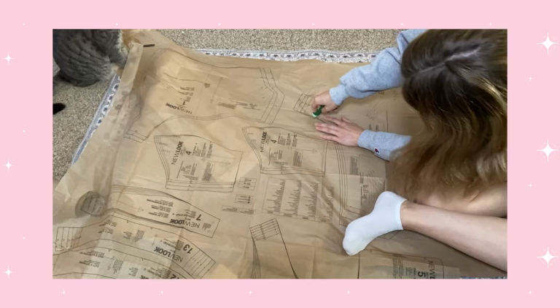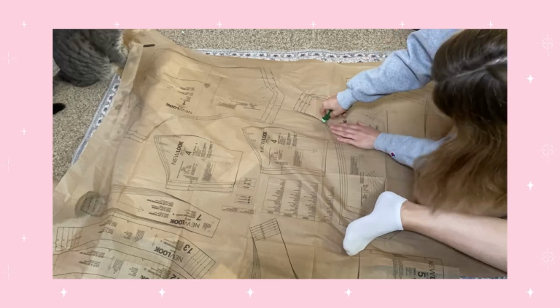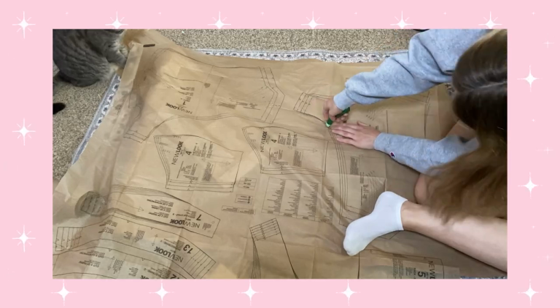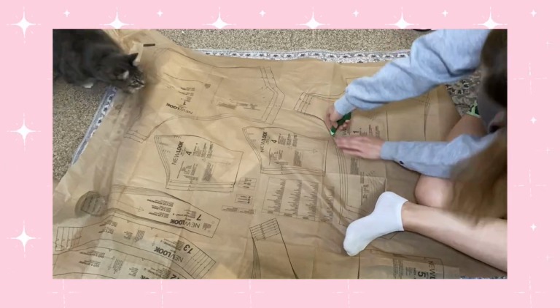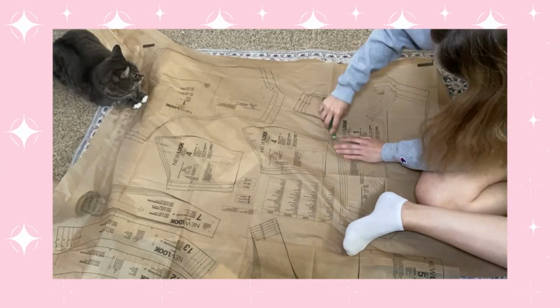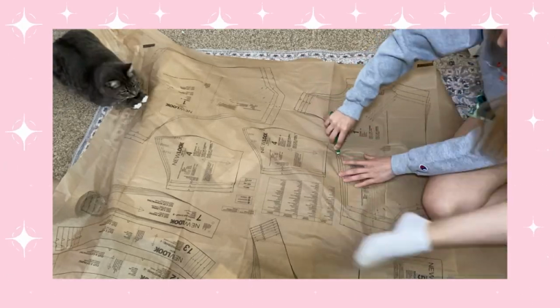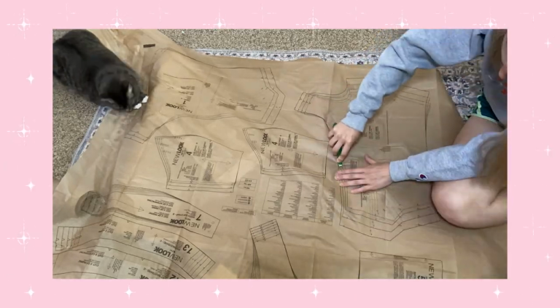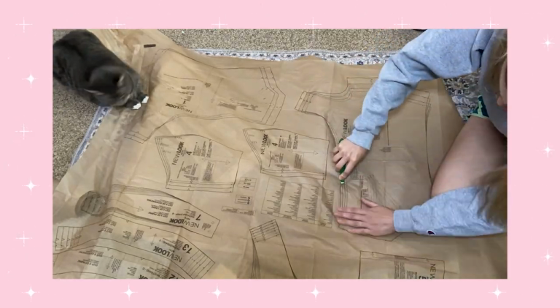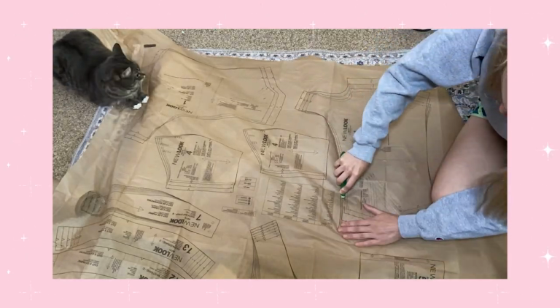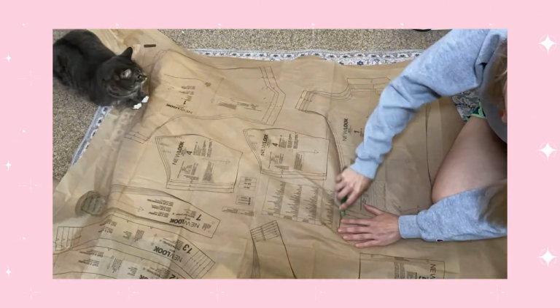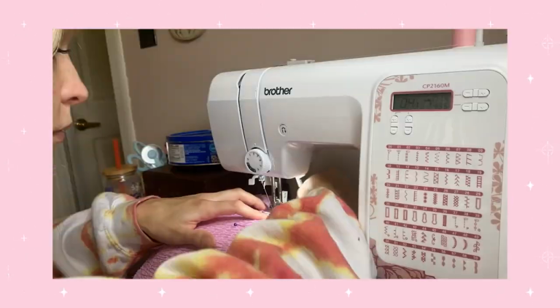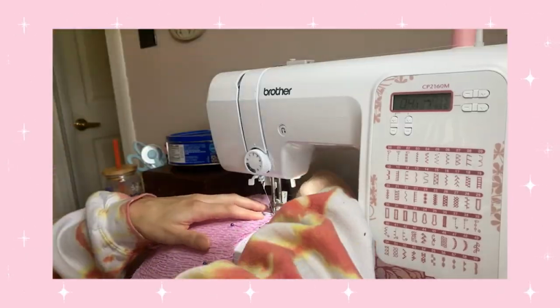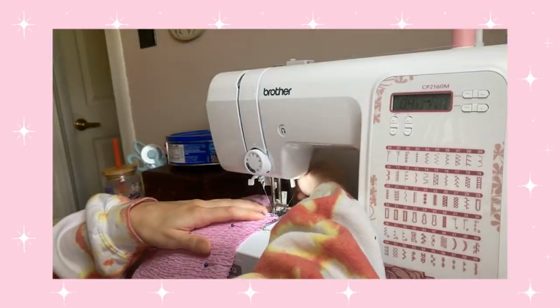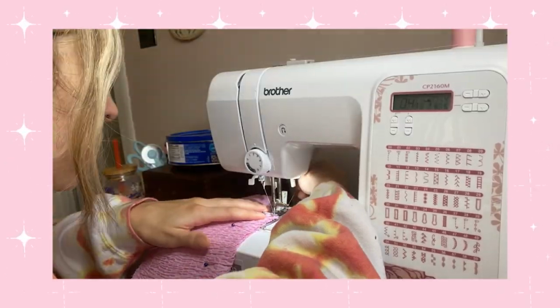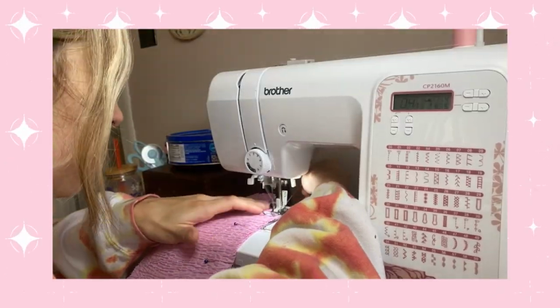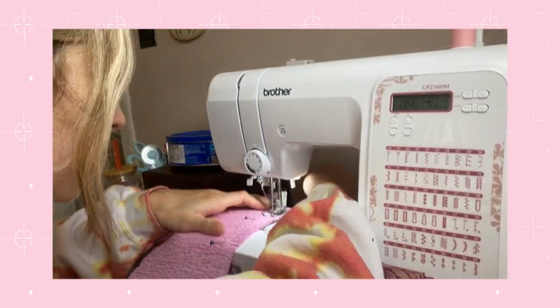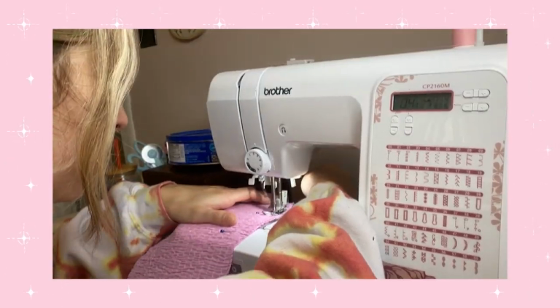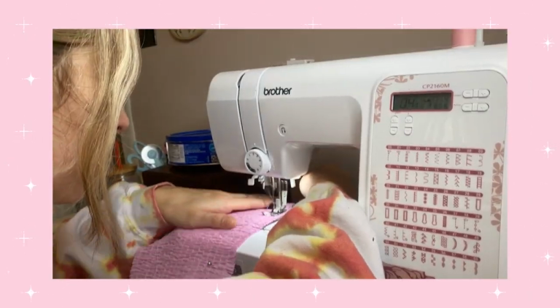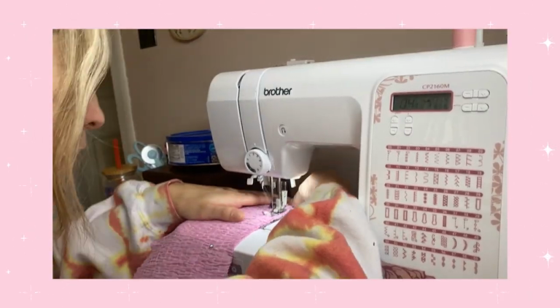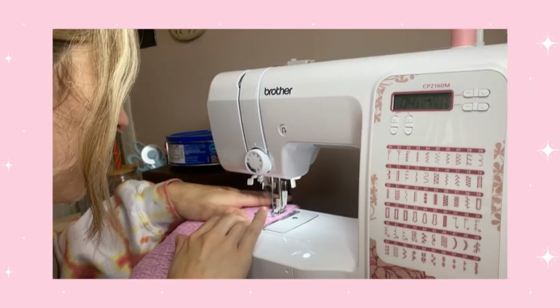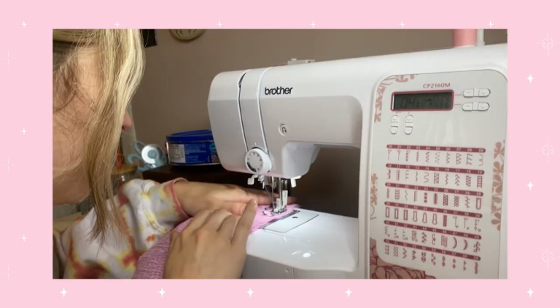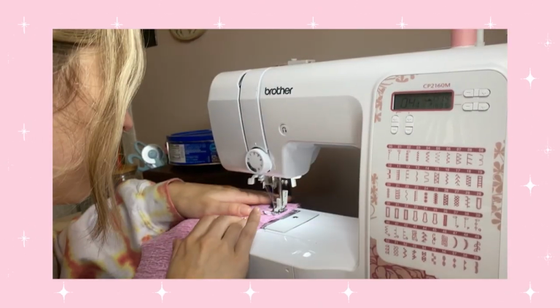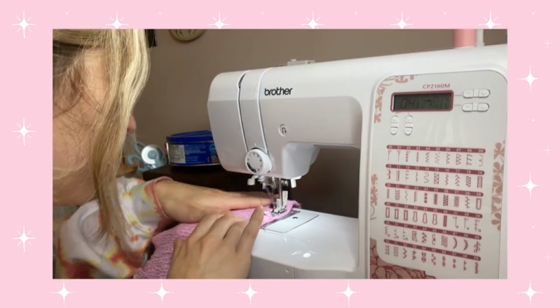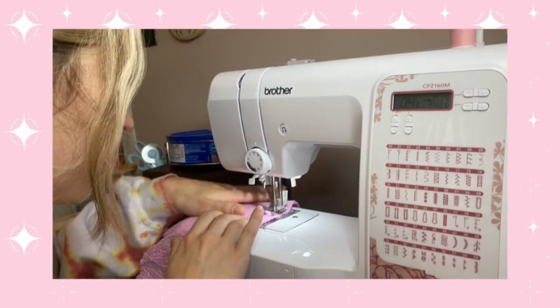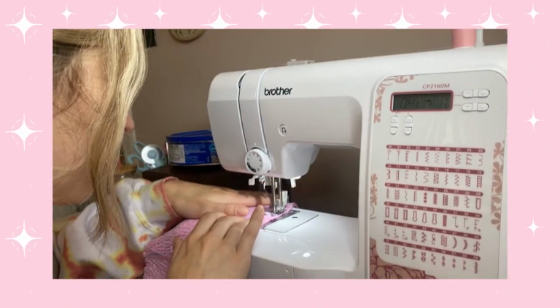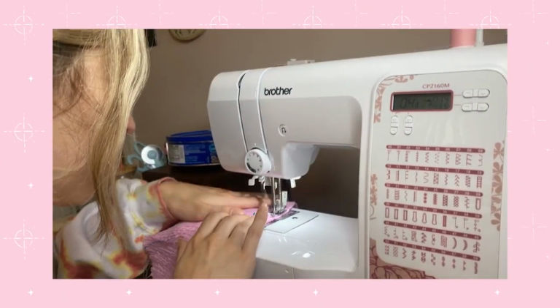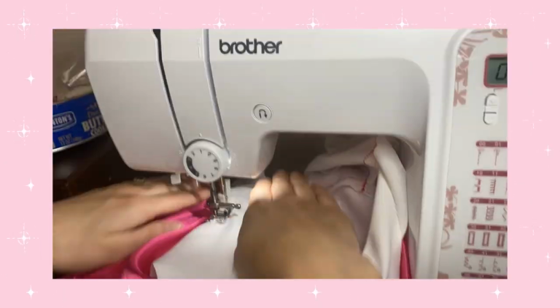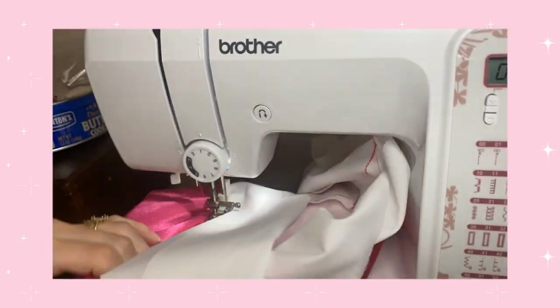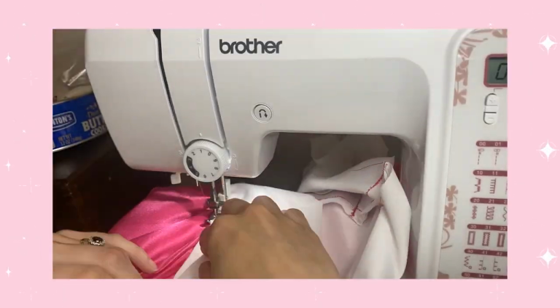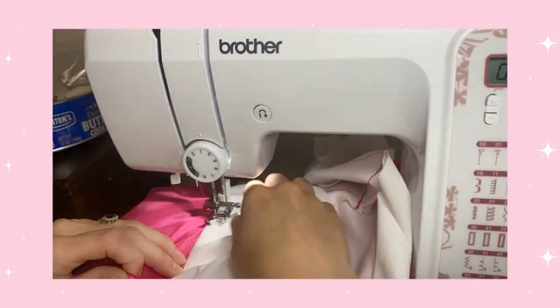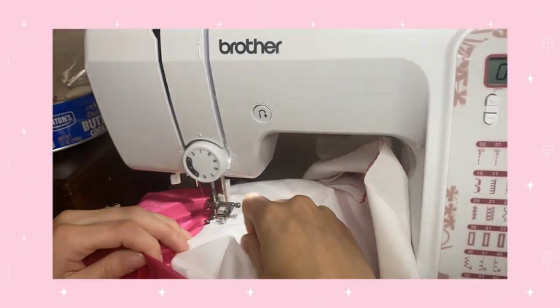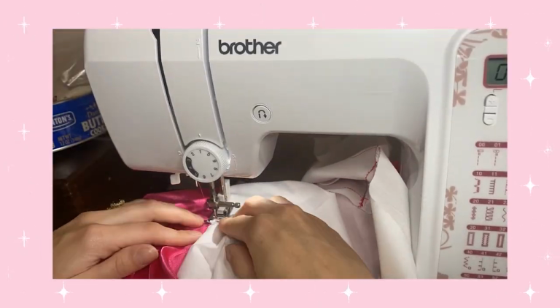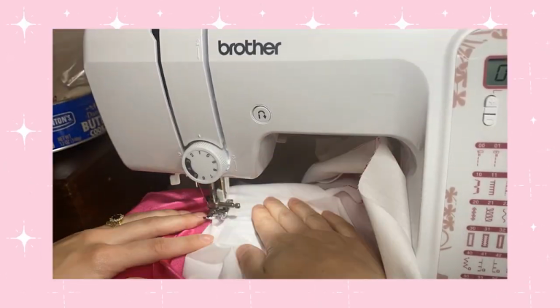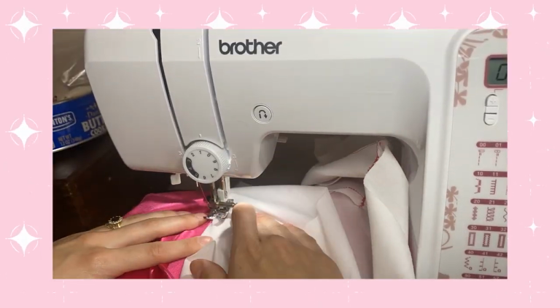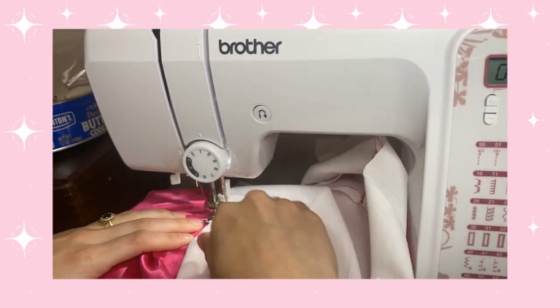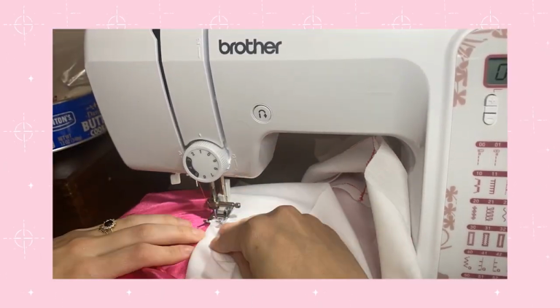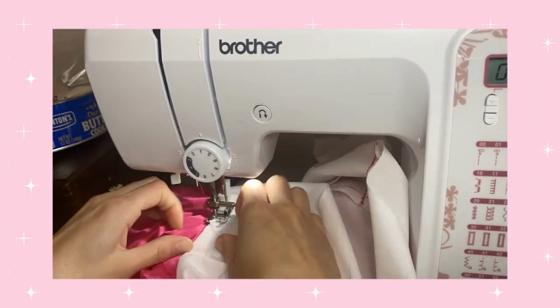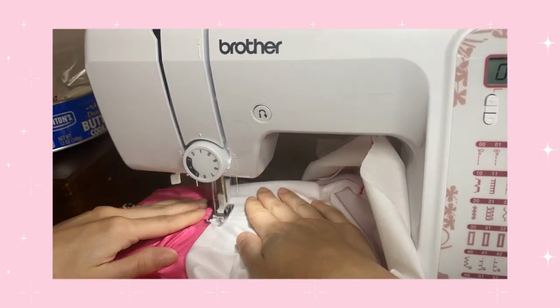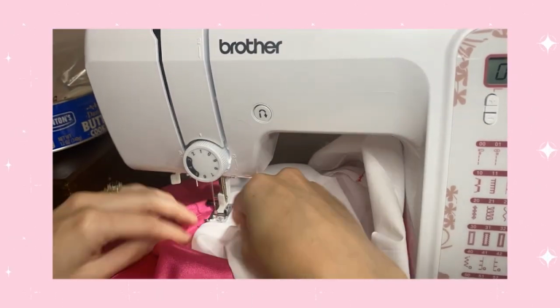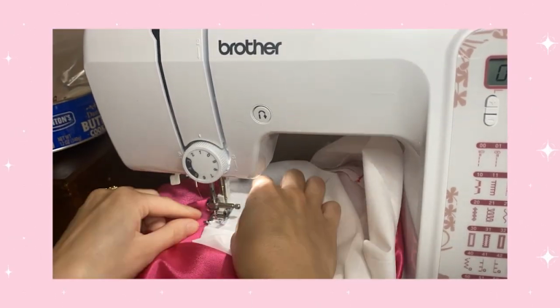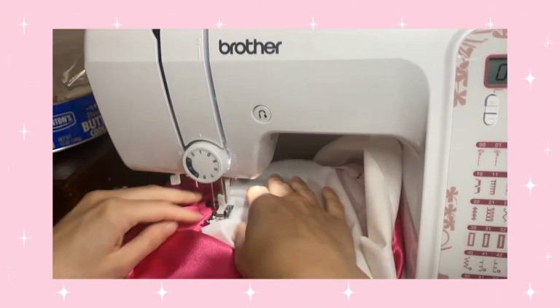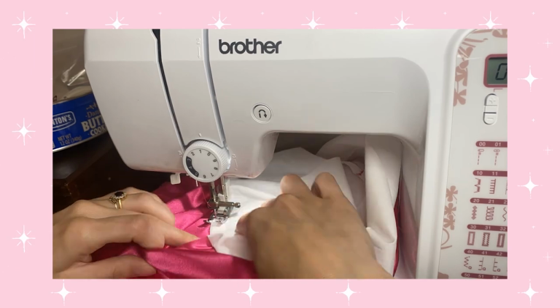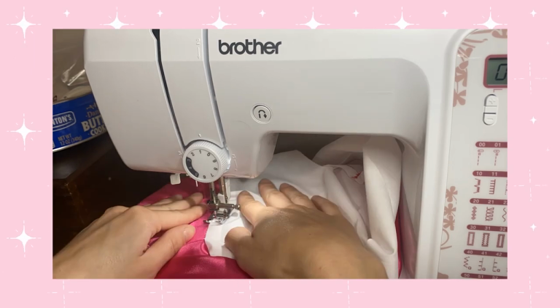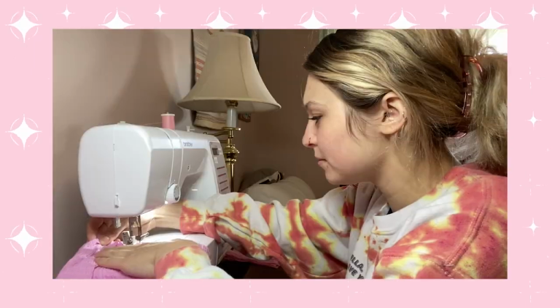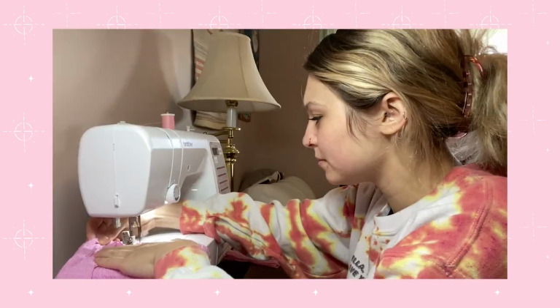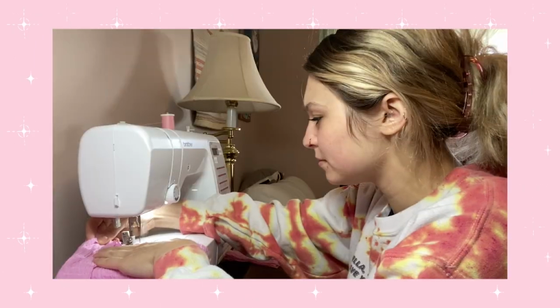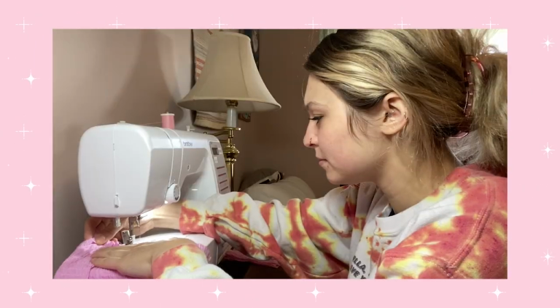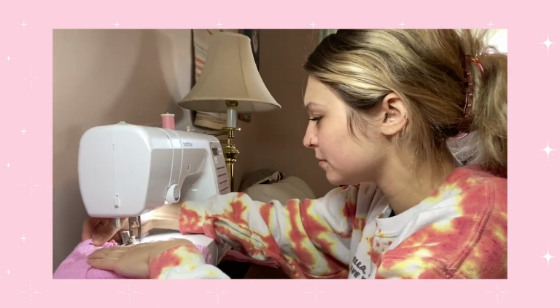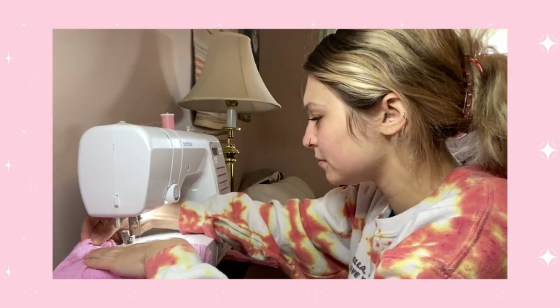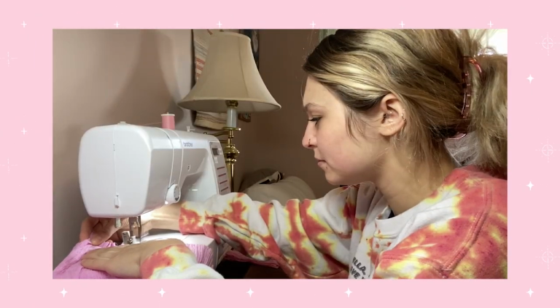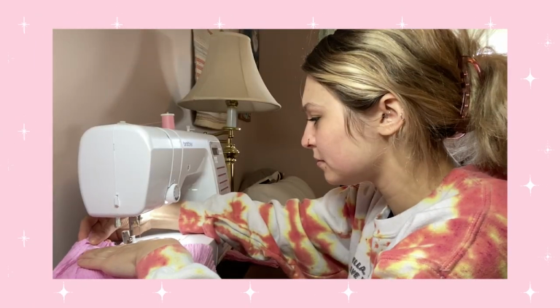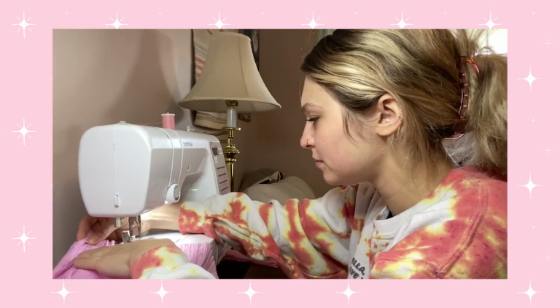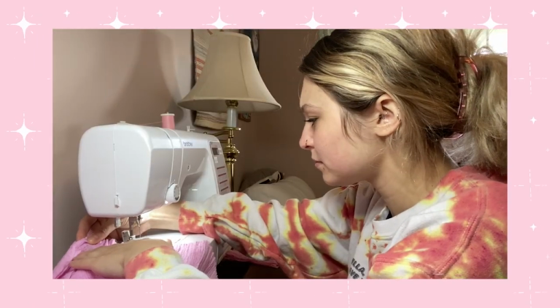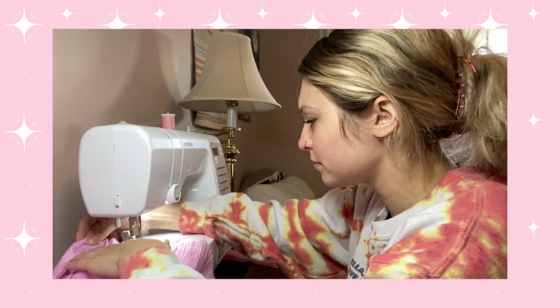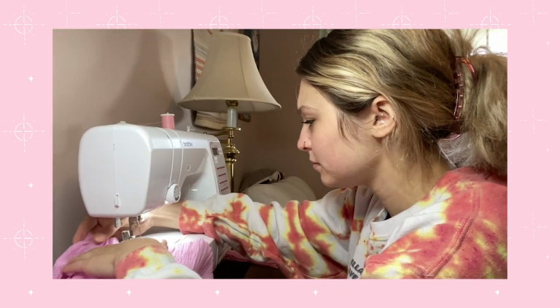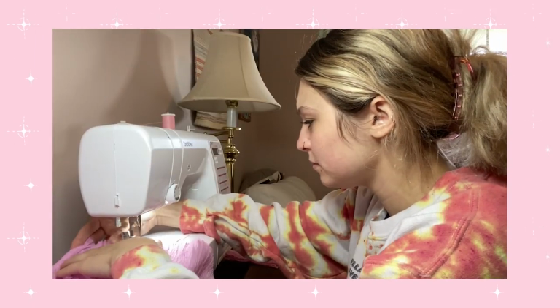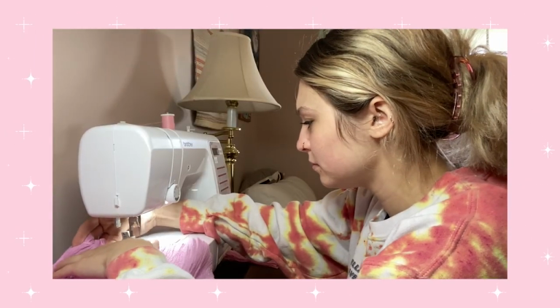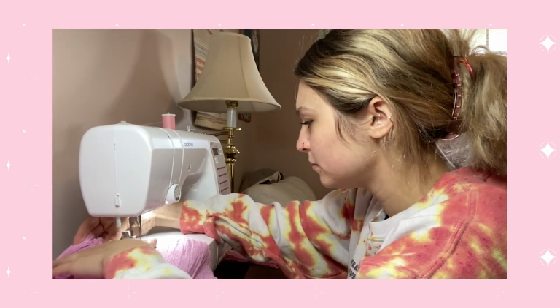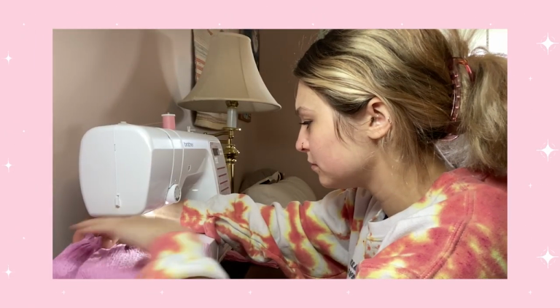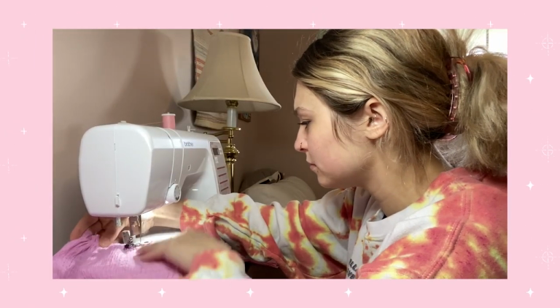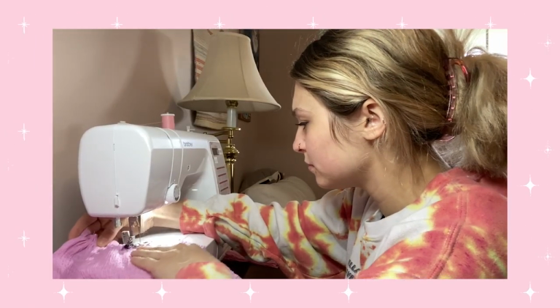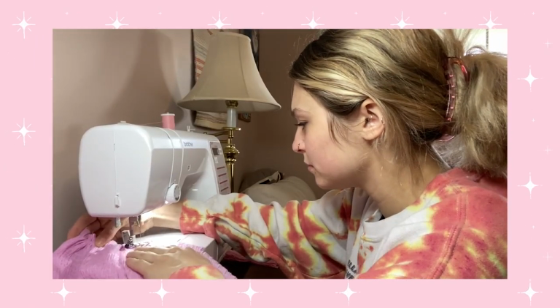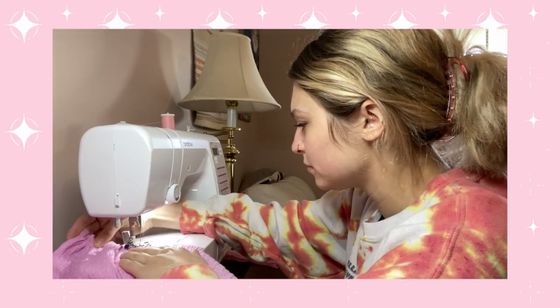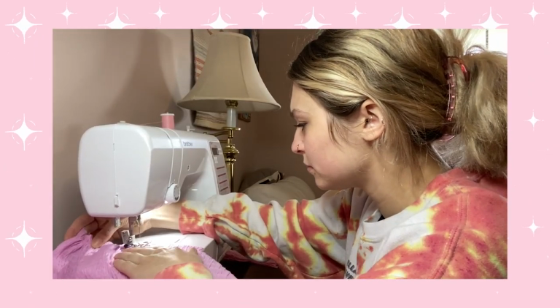Hi, my name is Hannah and in today's video, I'm going to be trying to make three different outfits to go see the Barbie movie in five days. So let's see if I can do it.